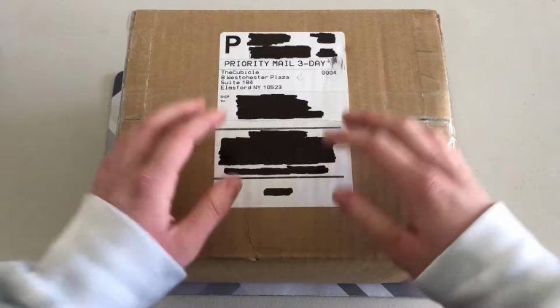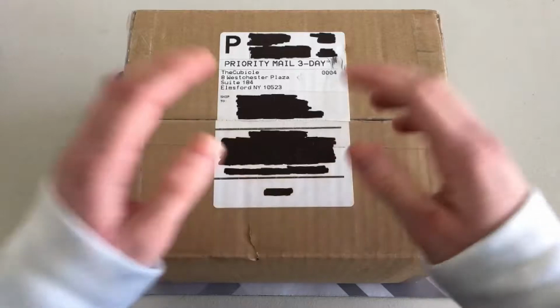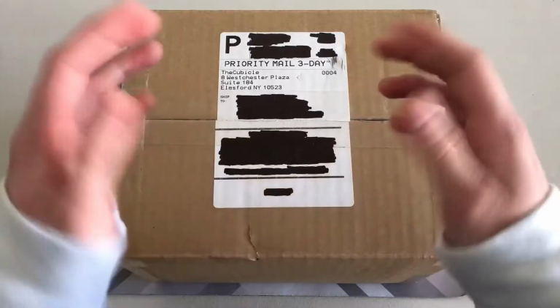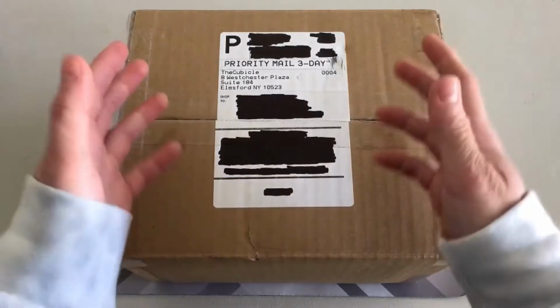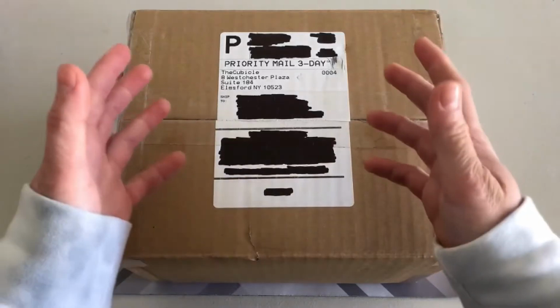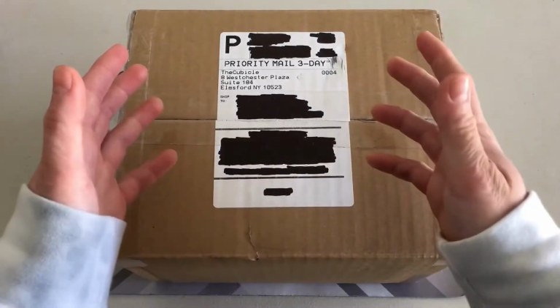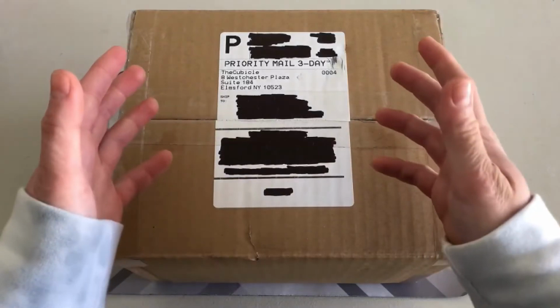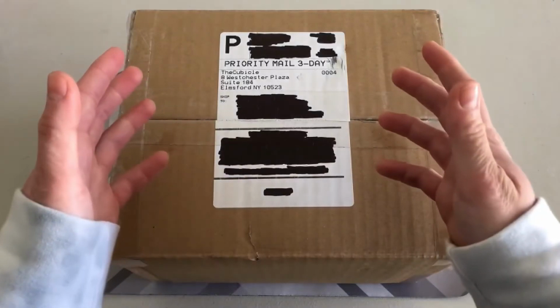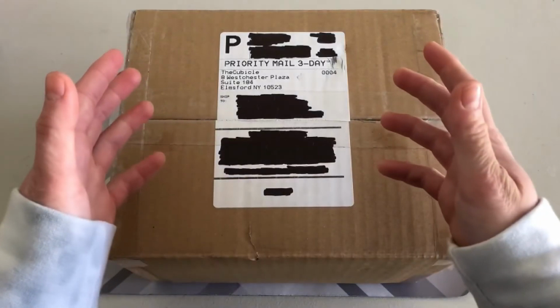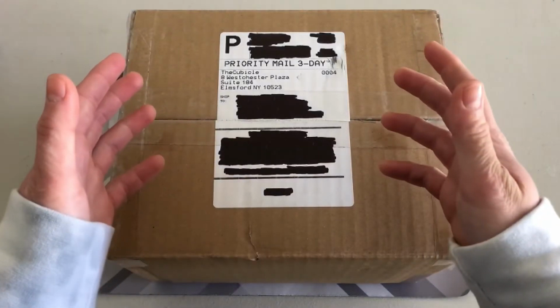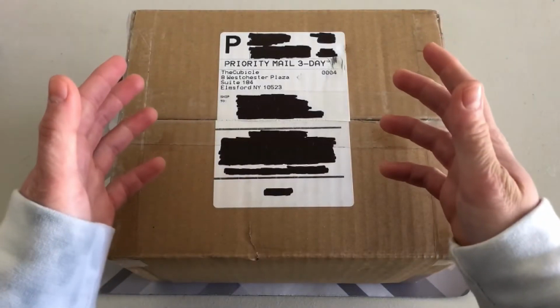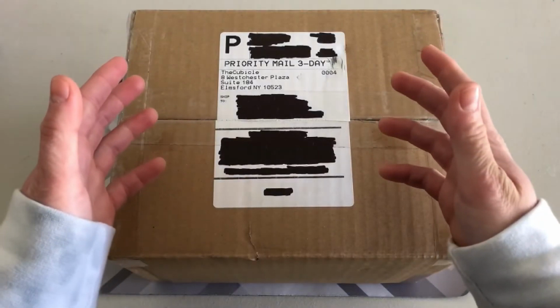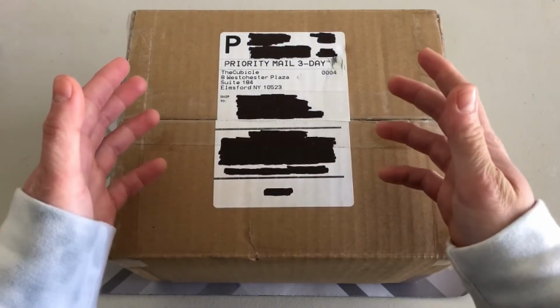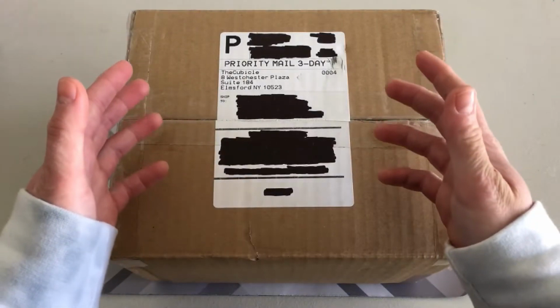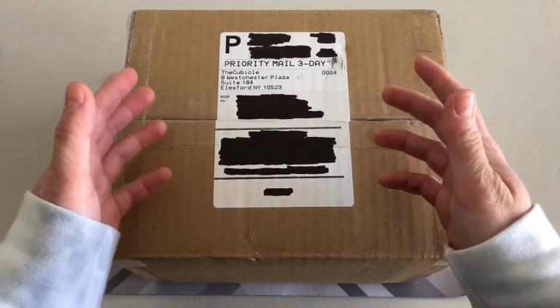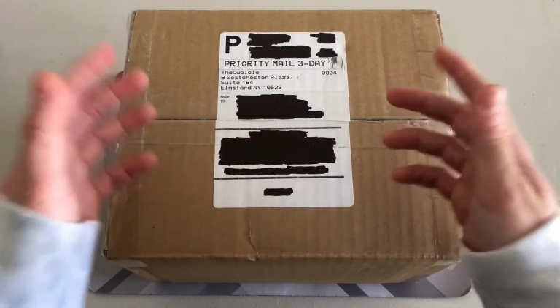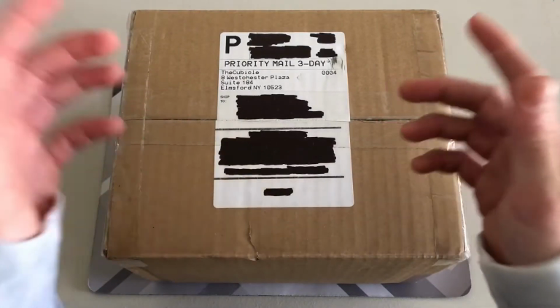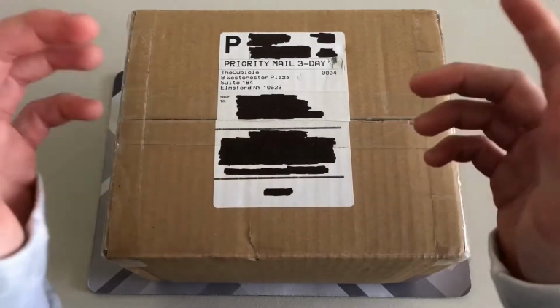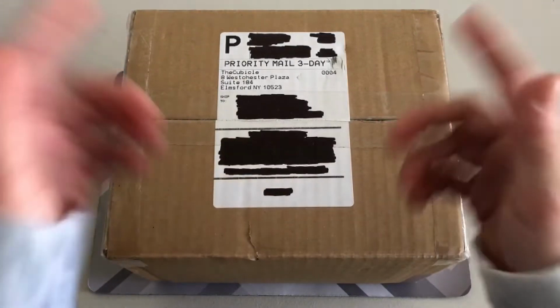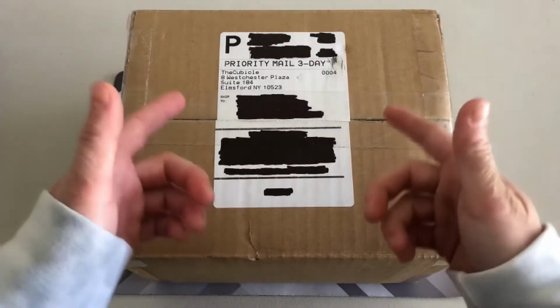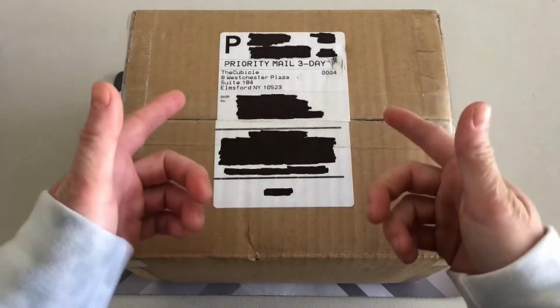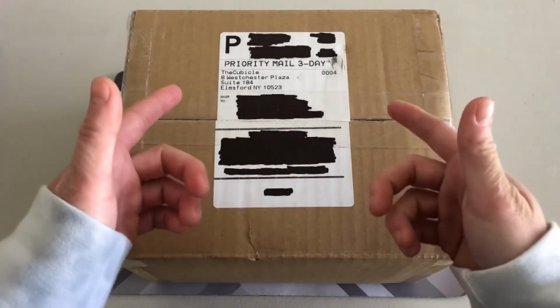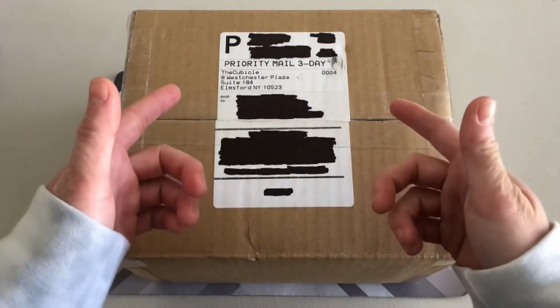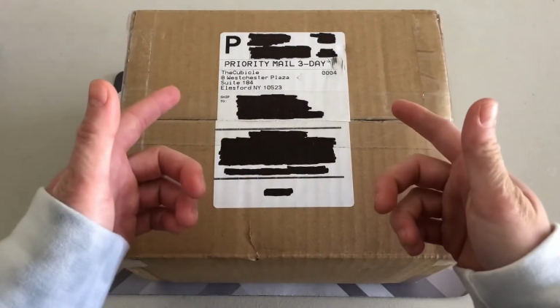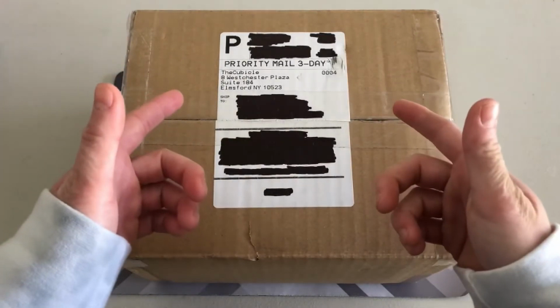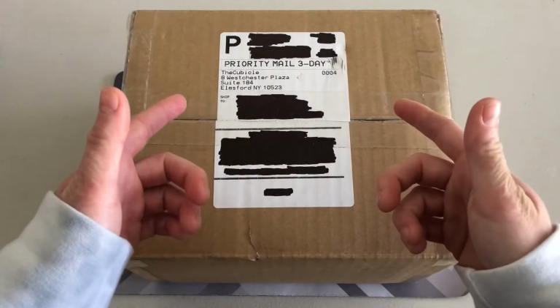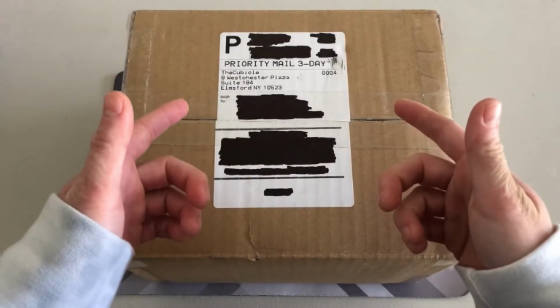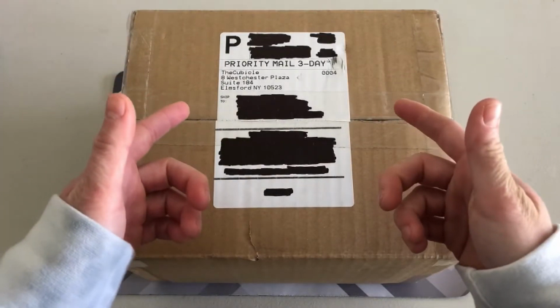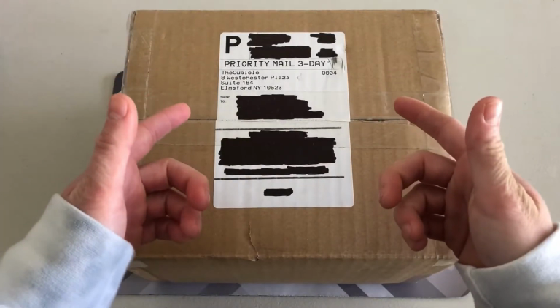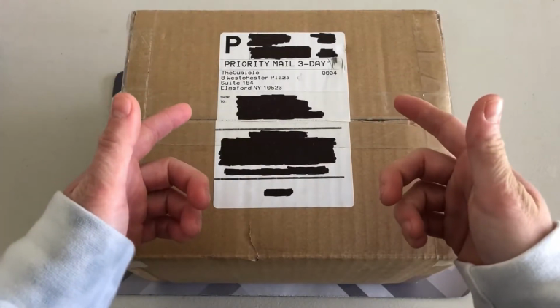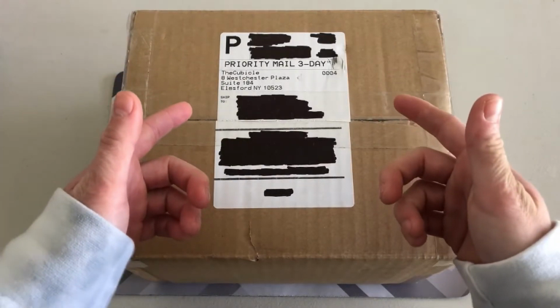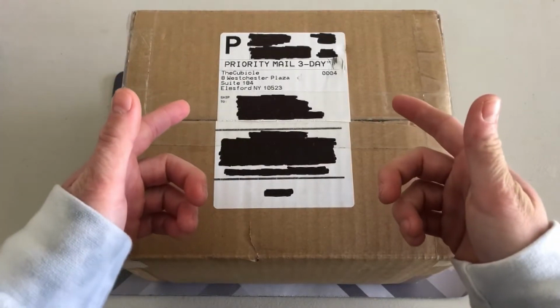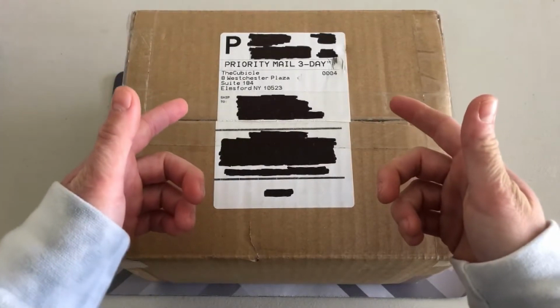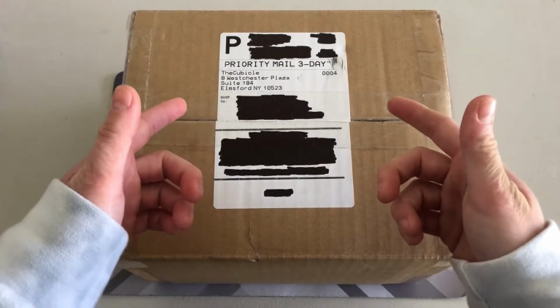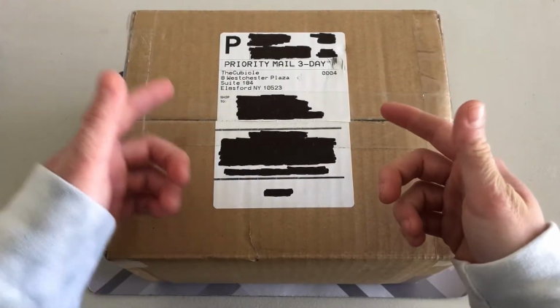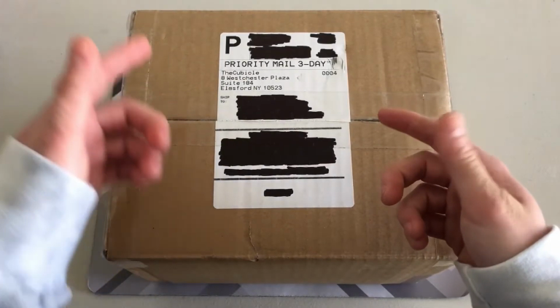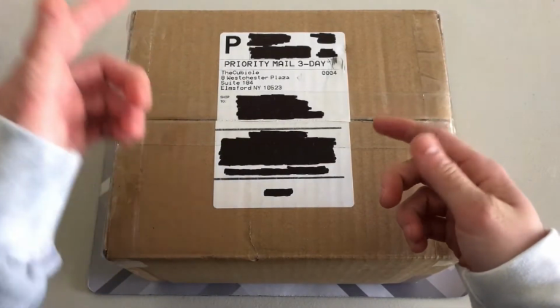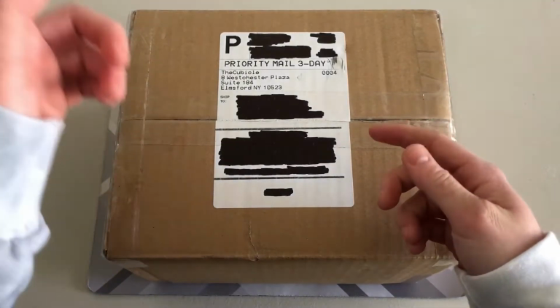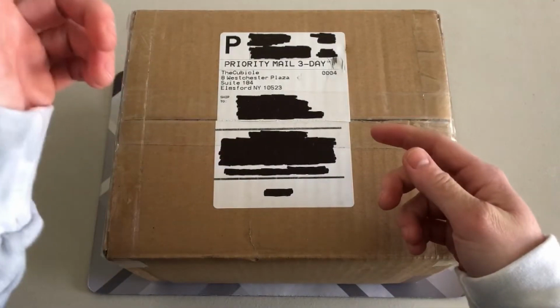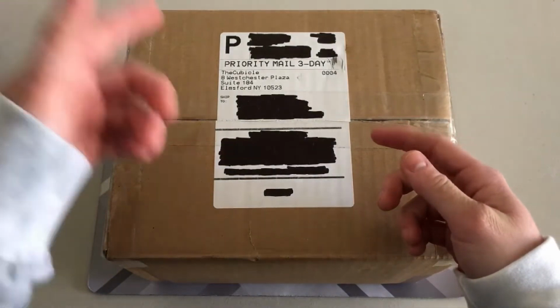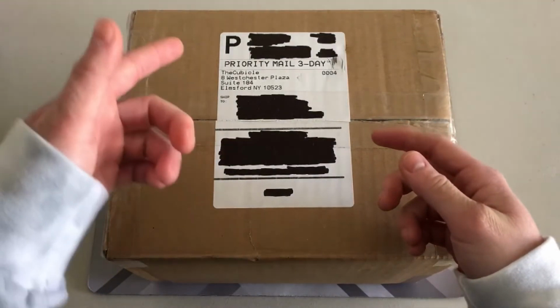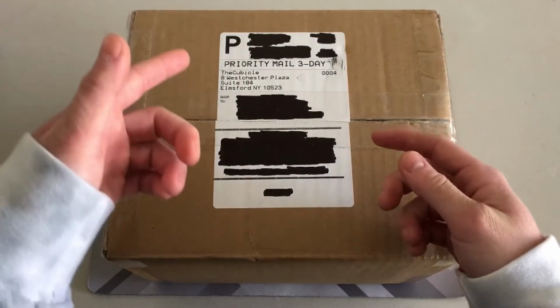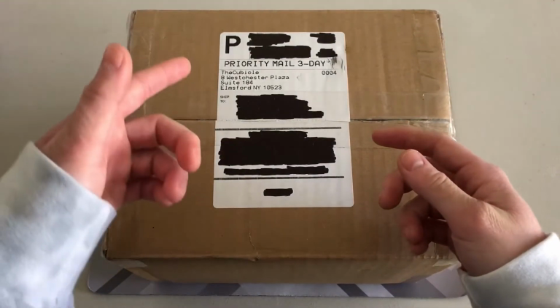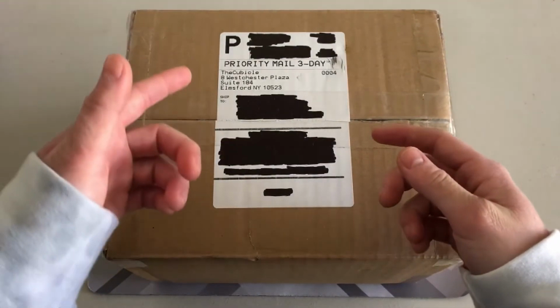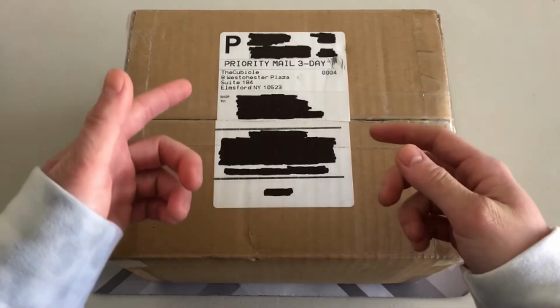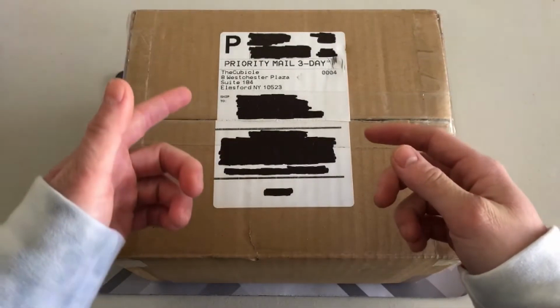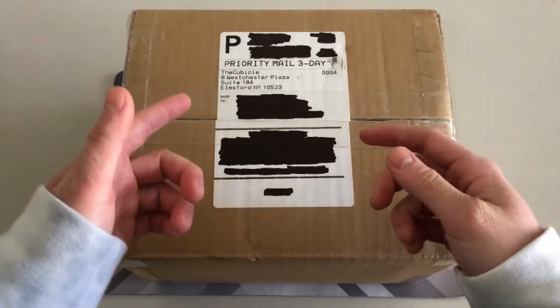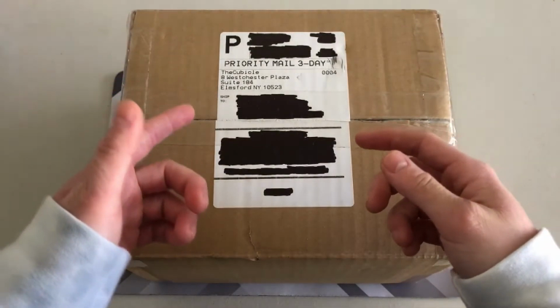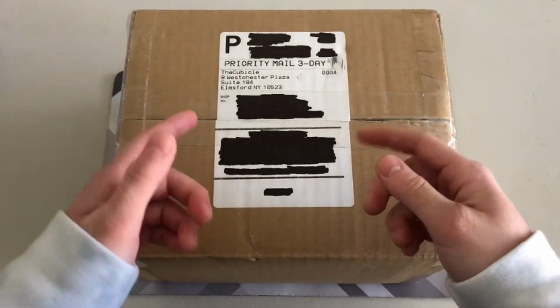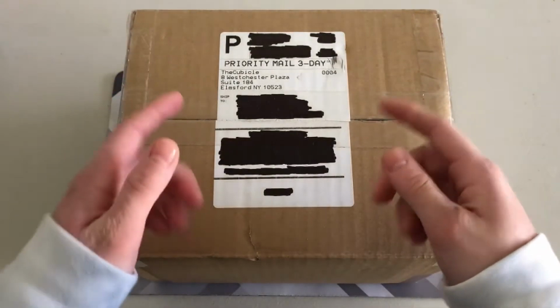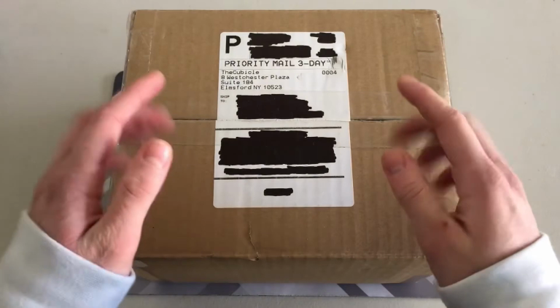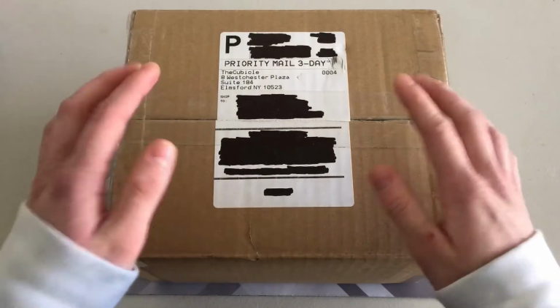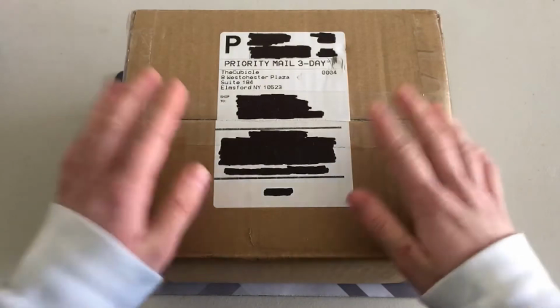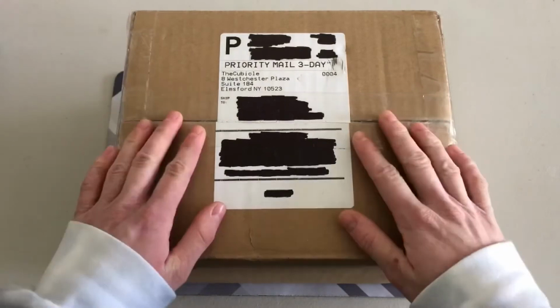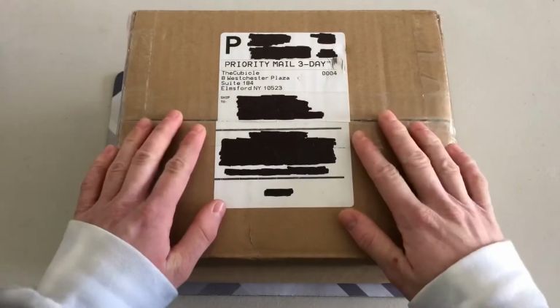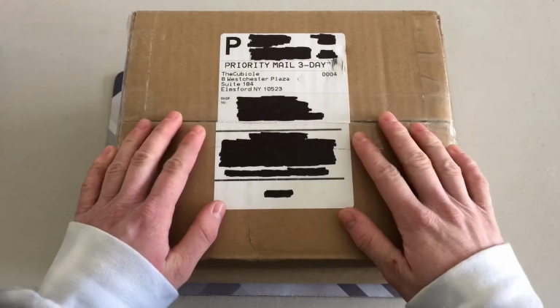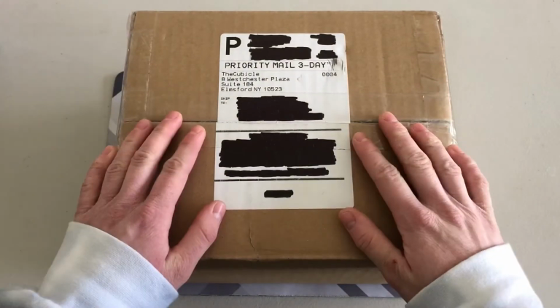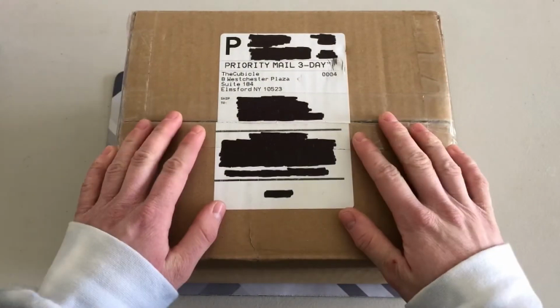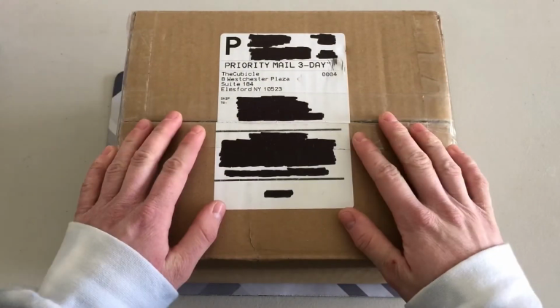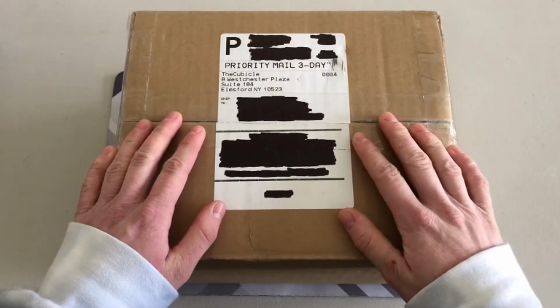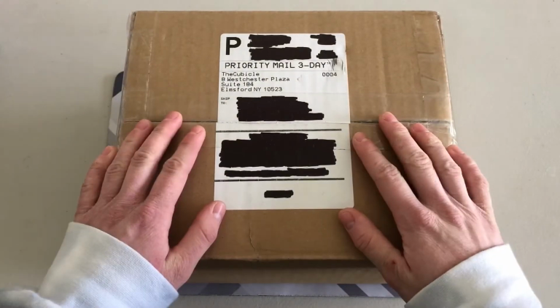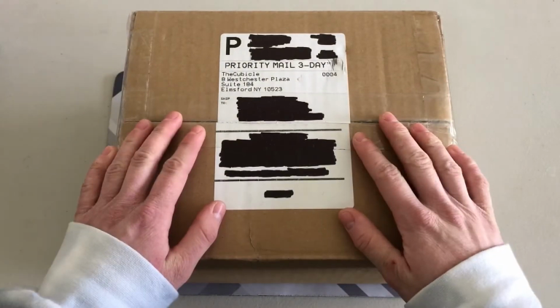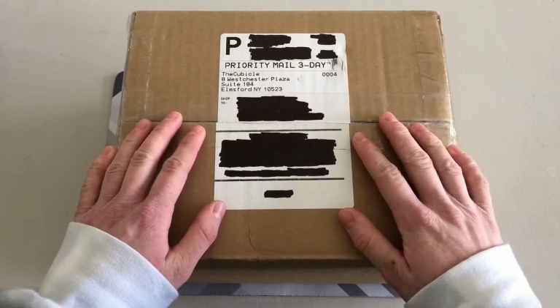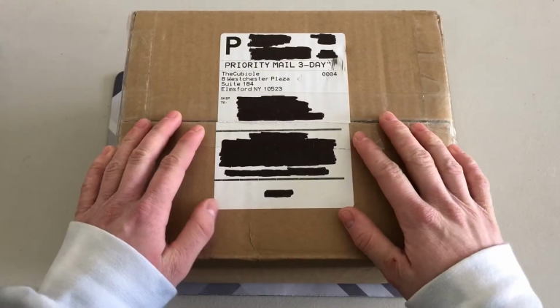Hey guys, JC Cubes here. Today I'm back with an unboxing from thecubicle.com. Let's get right into it.